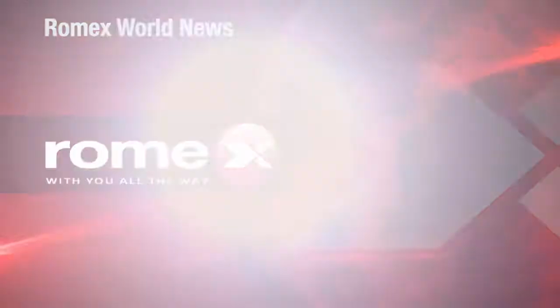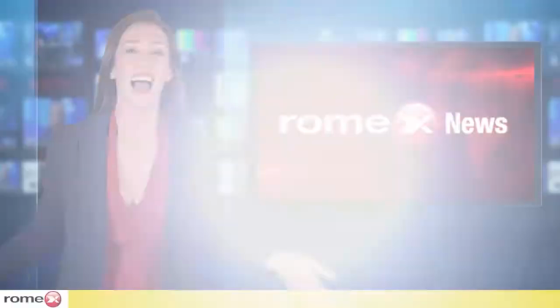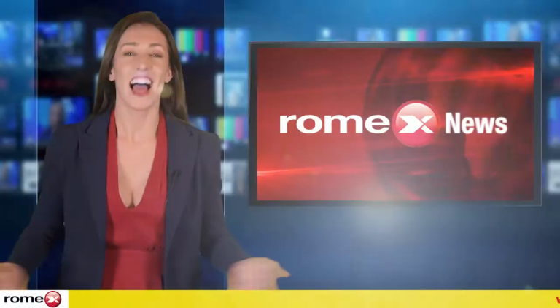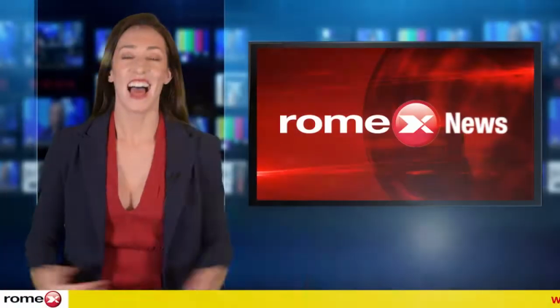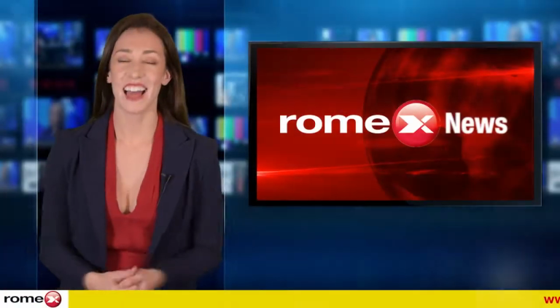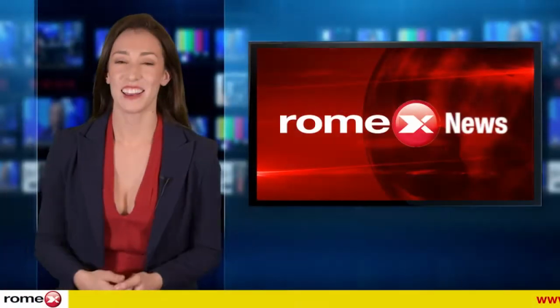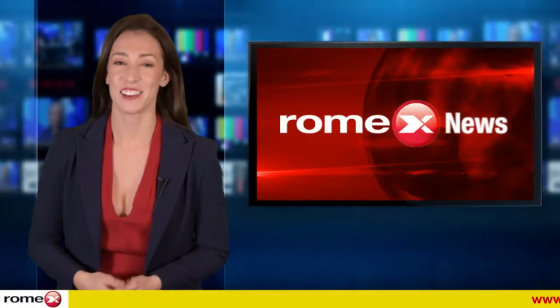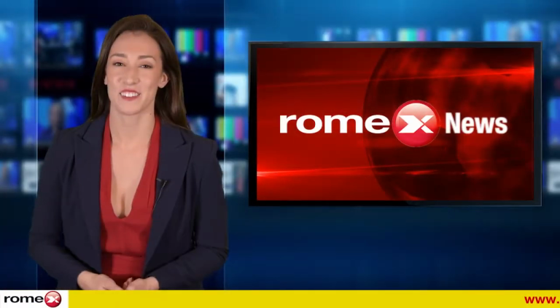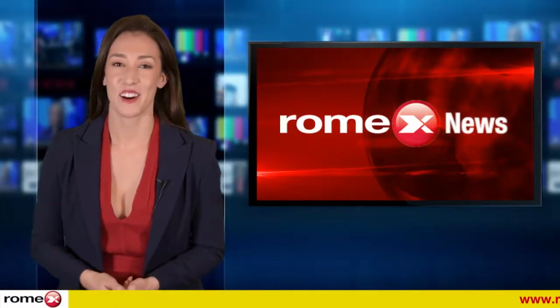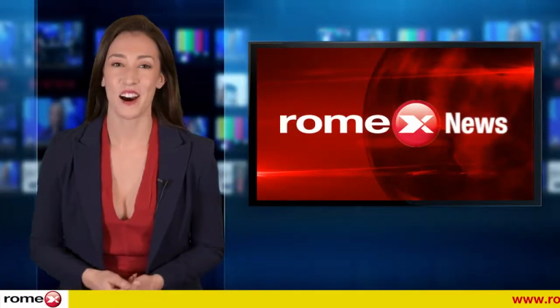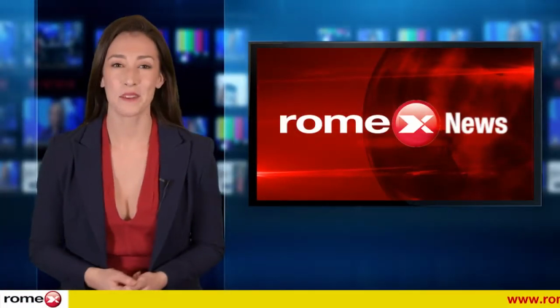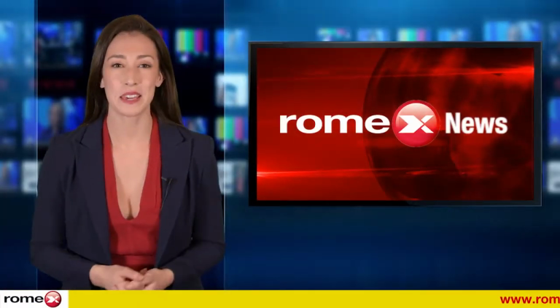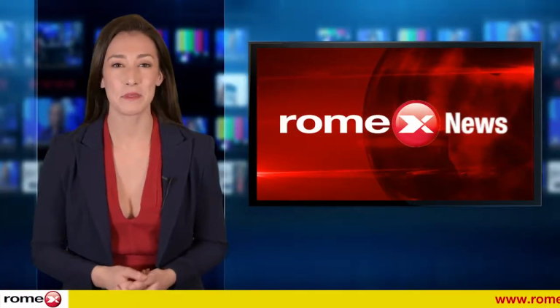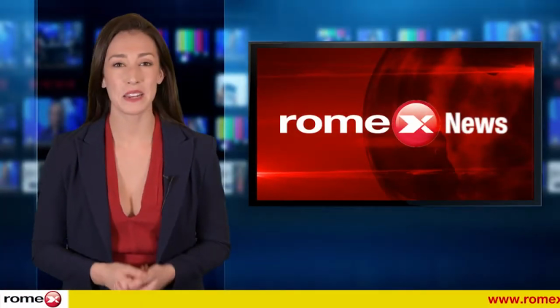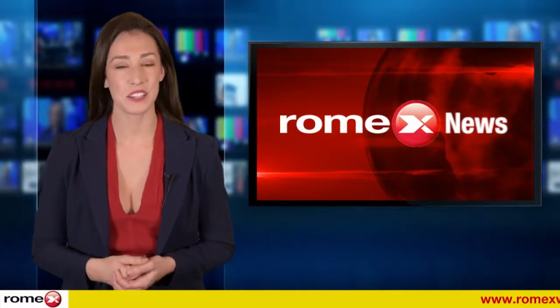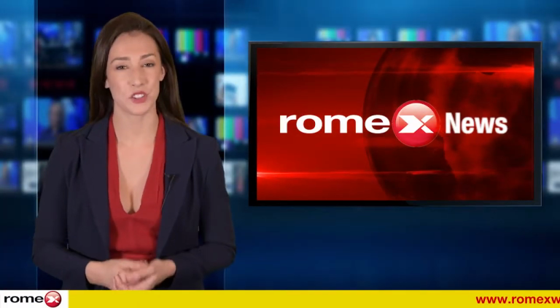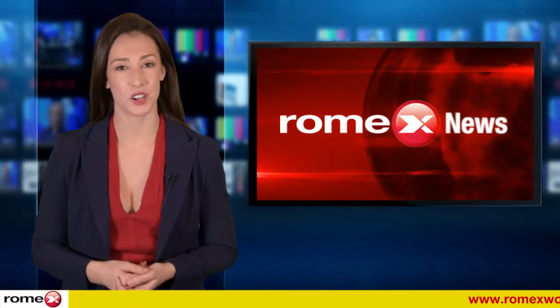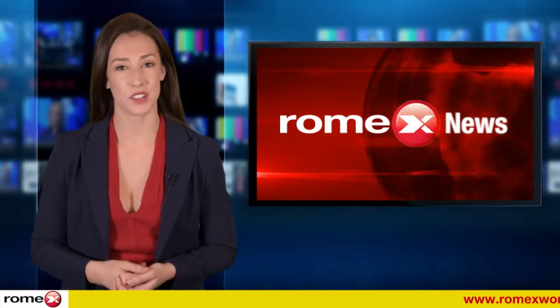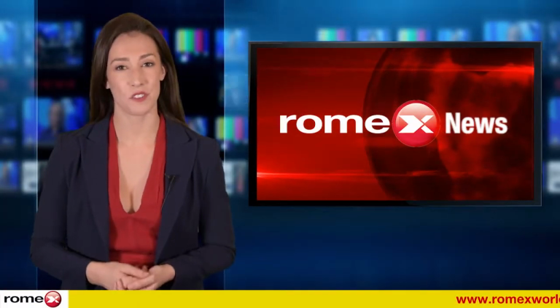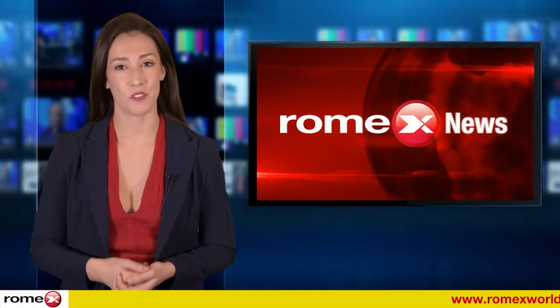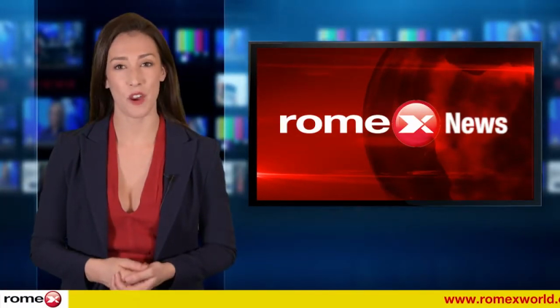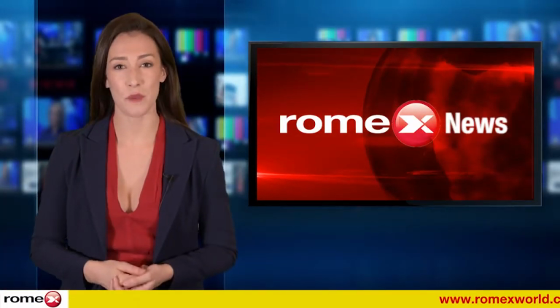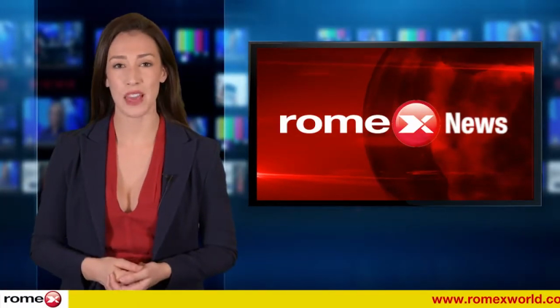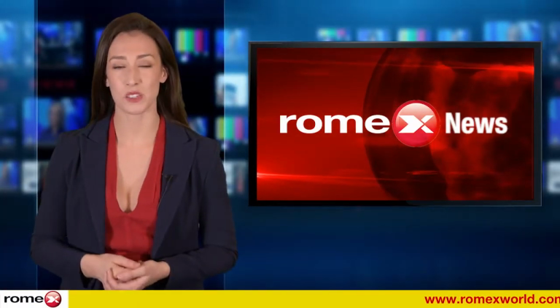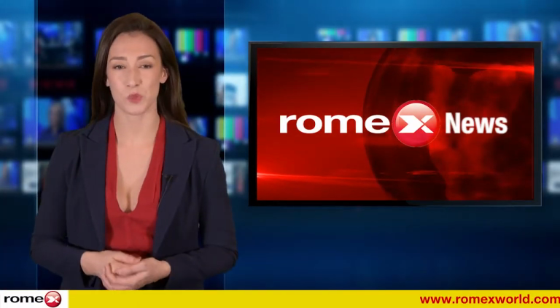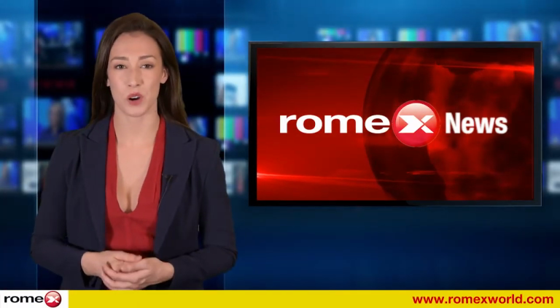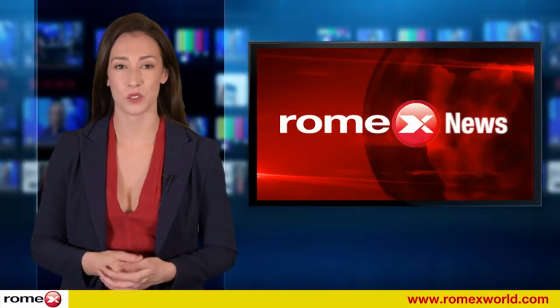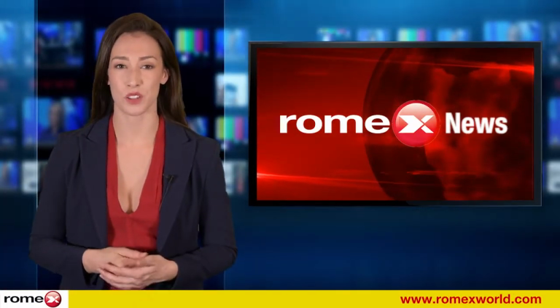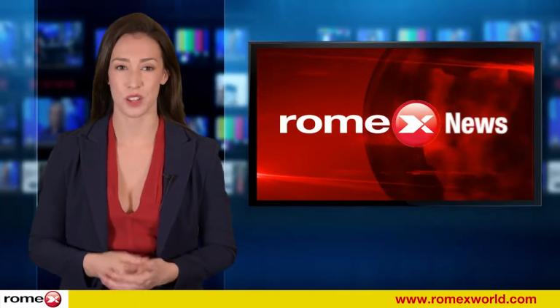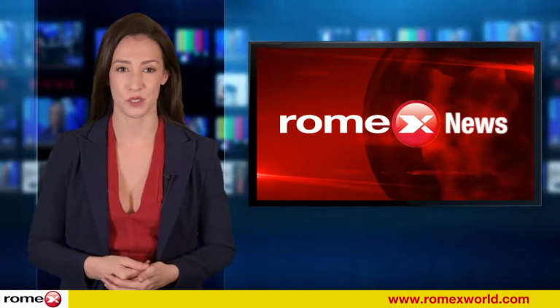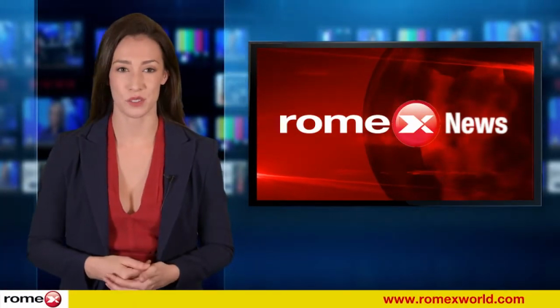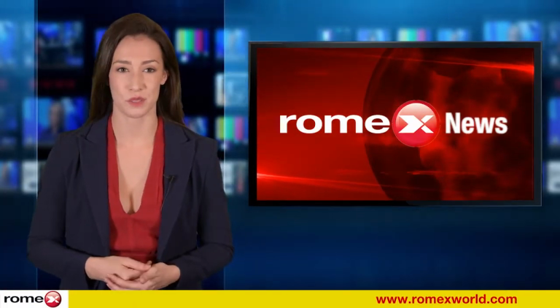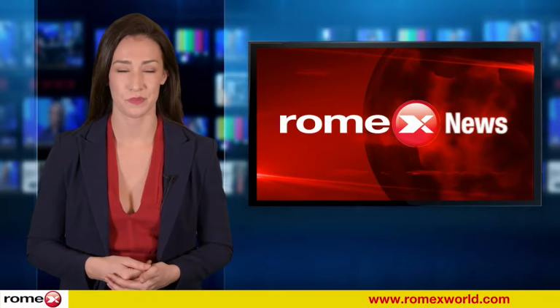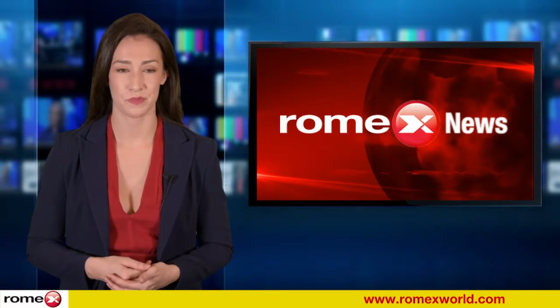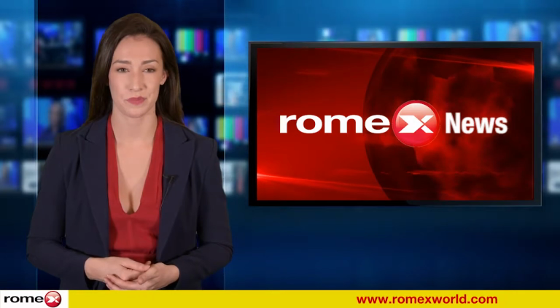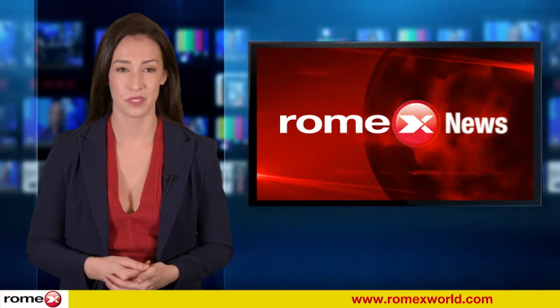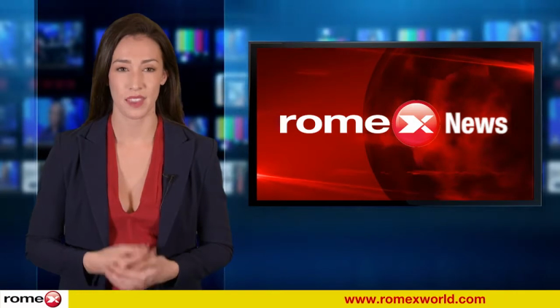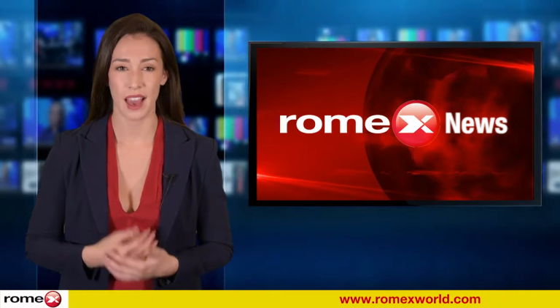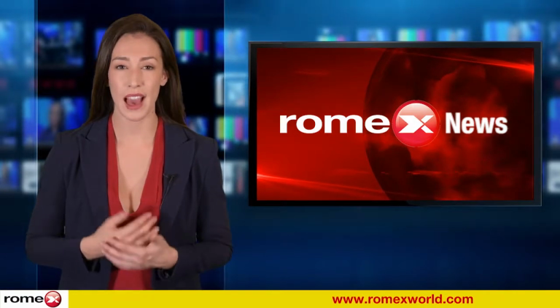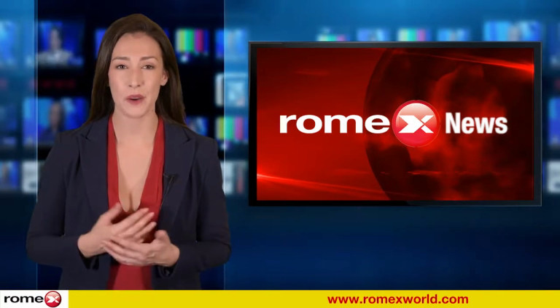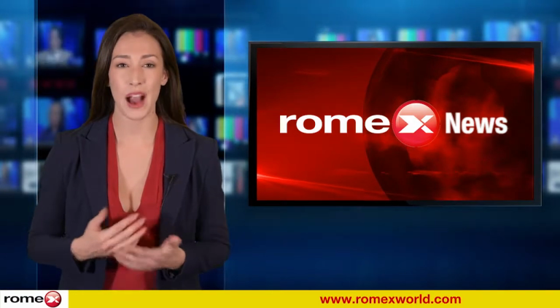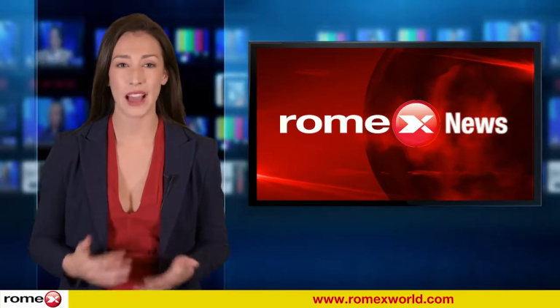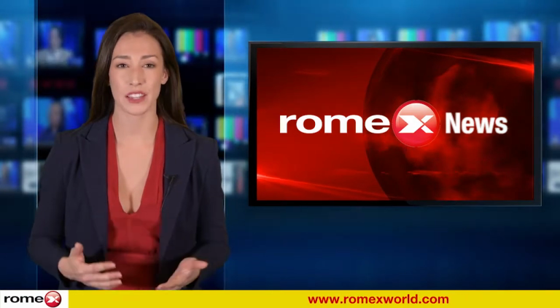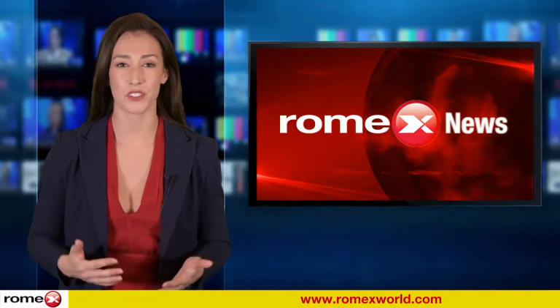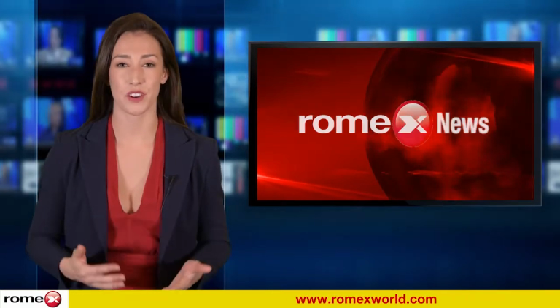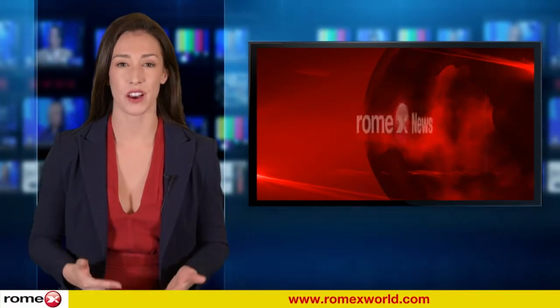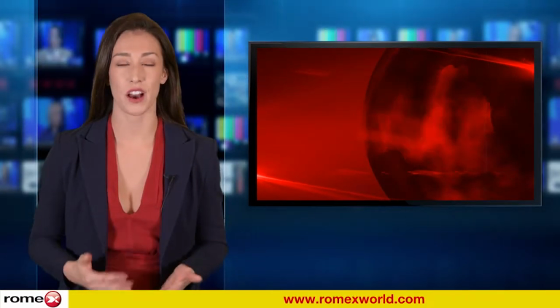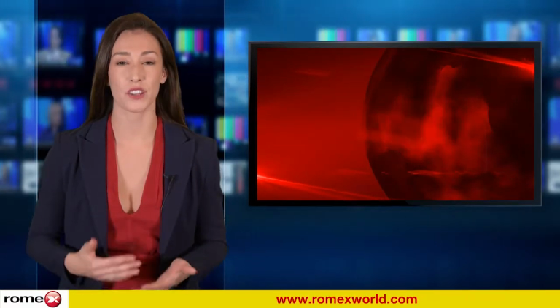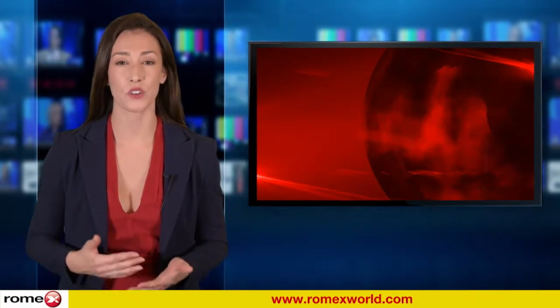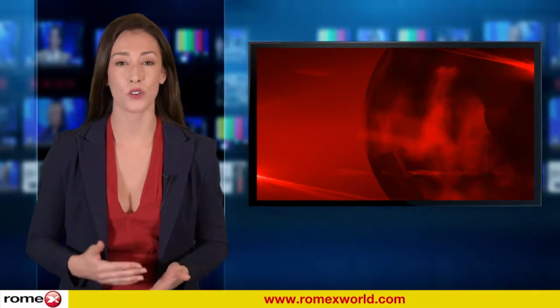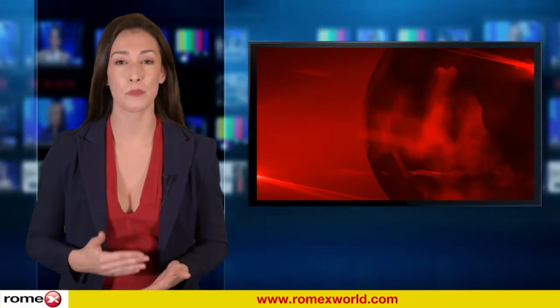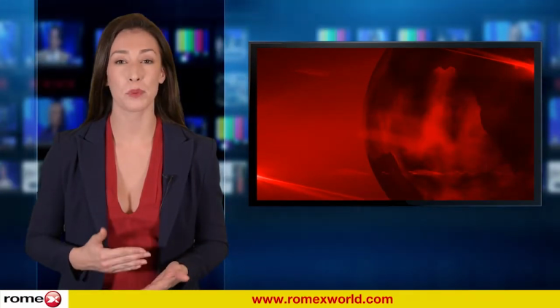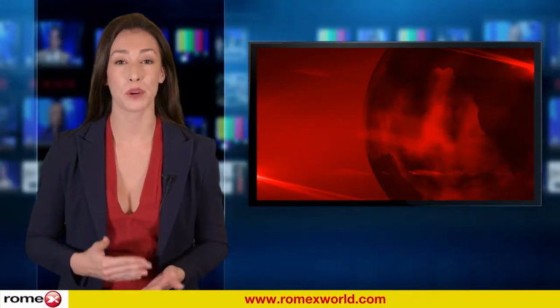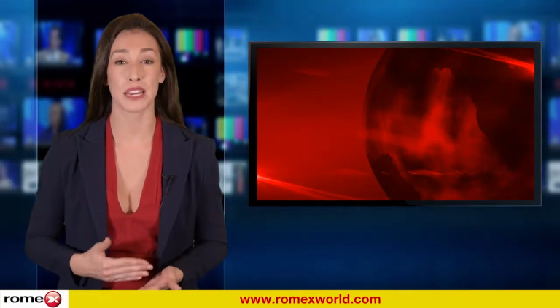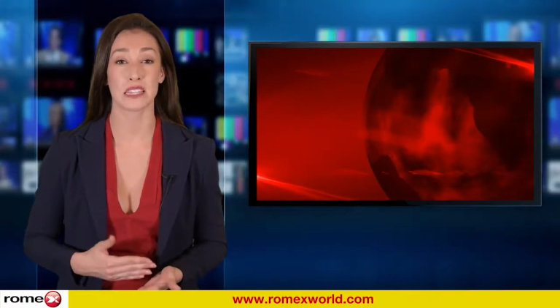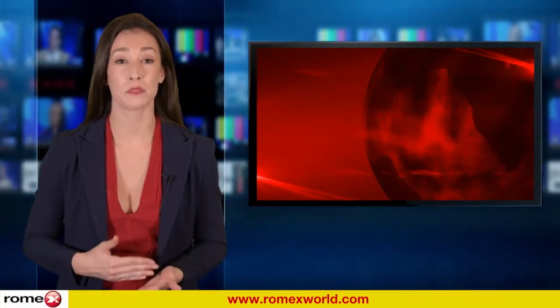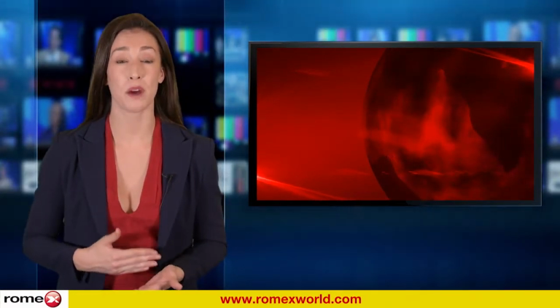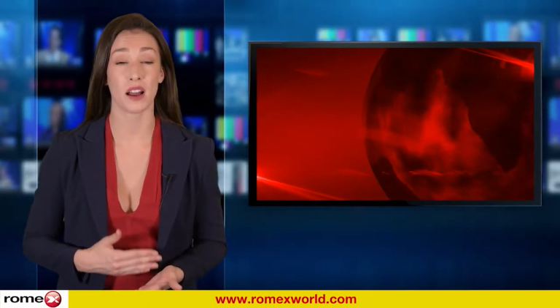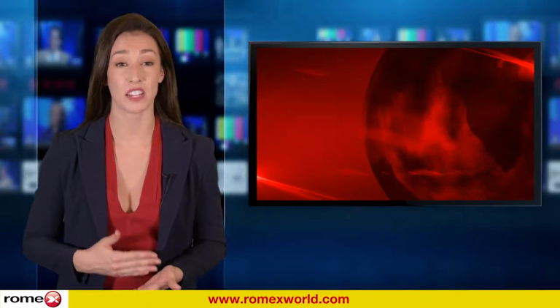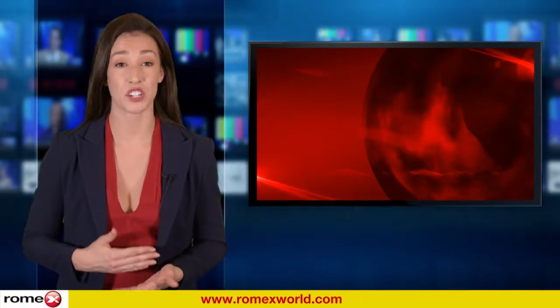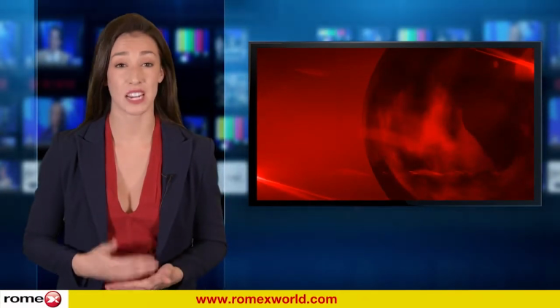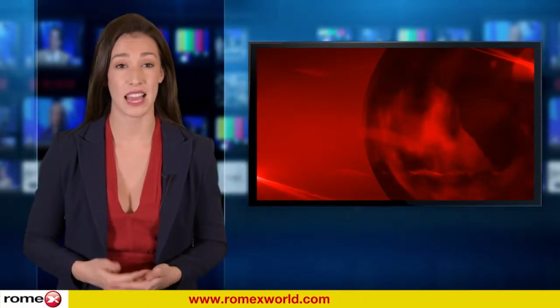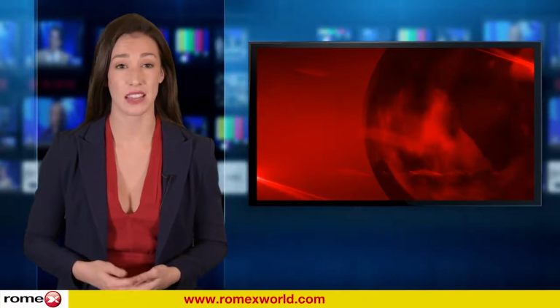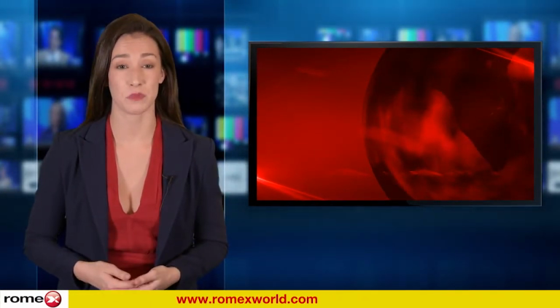Hello, I'm Kimberly Joy for Romex World News. How accurate are your employees' mileage claims?